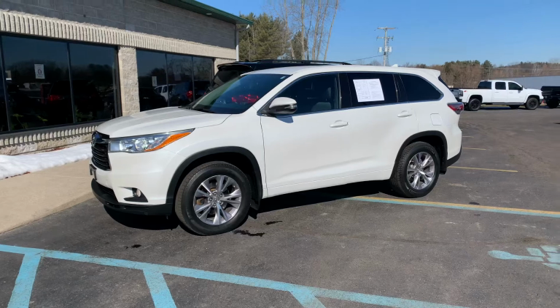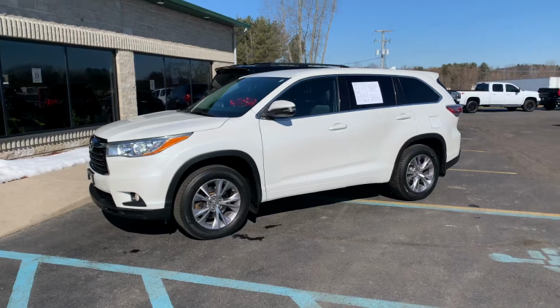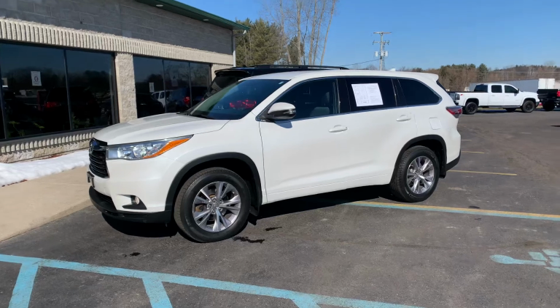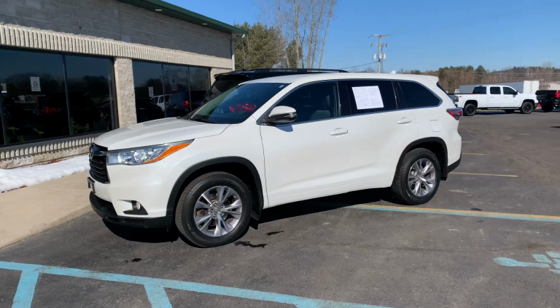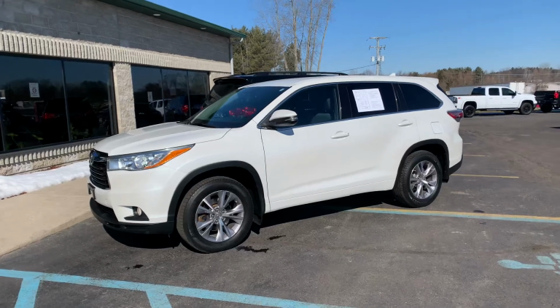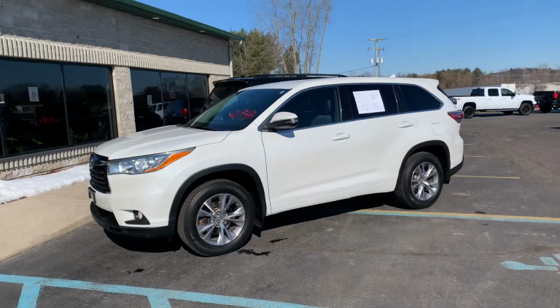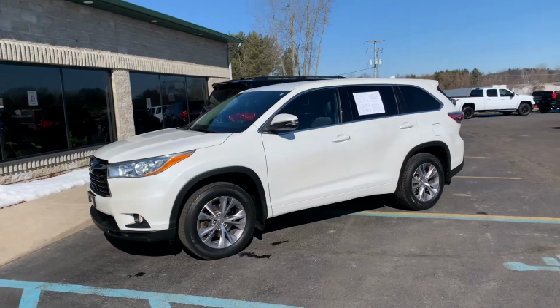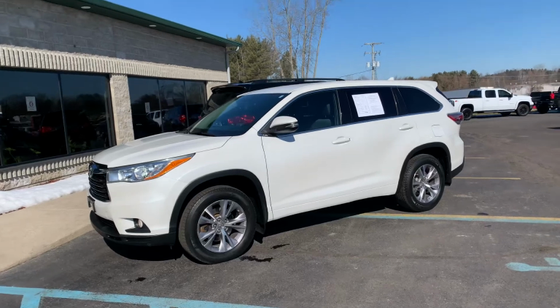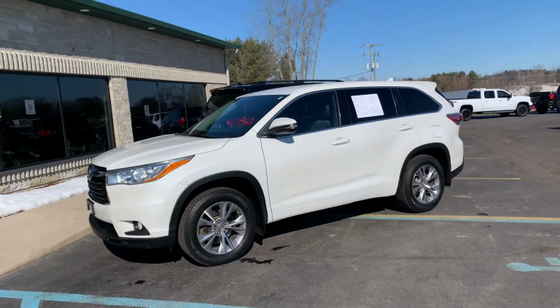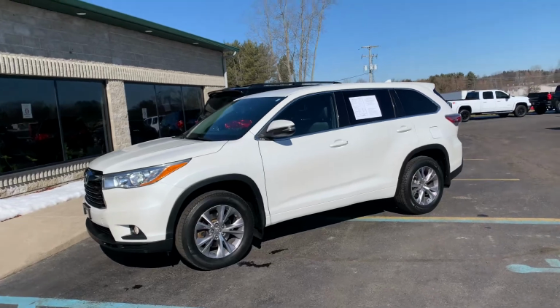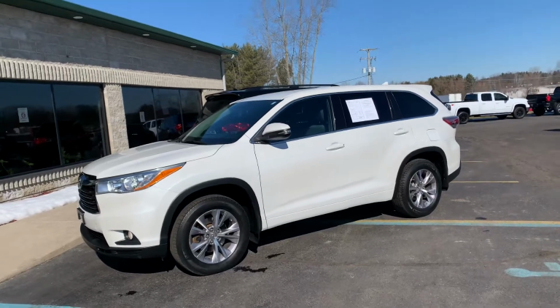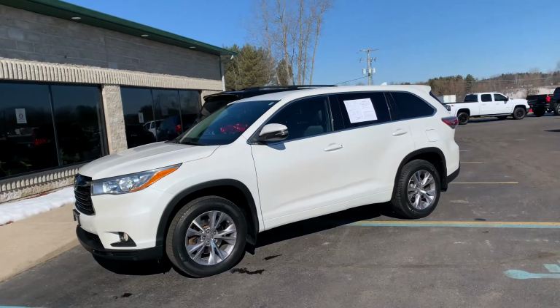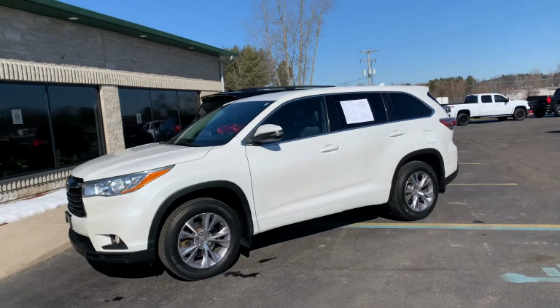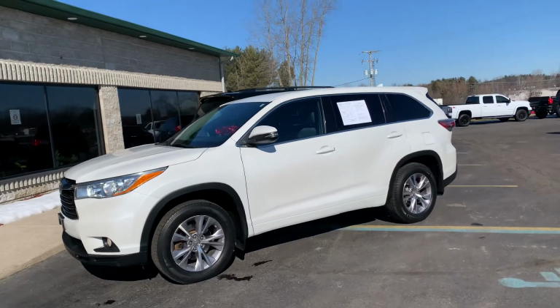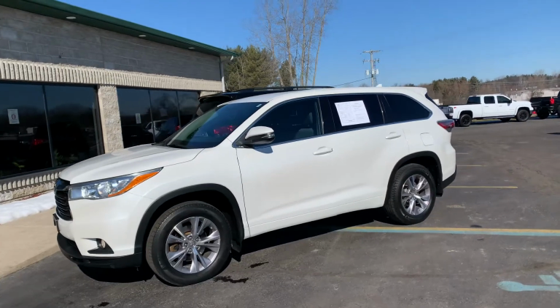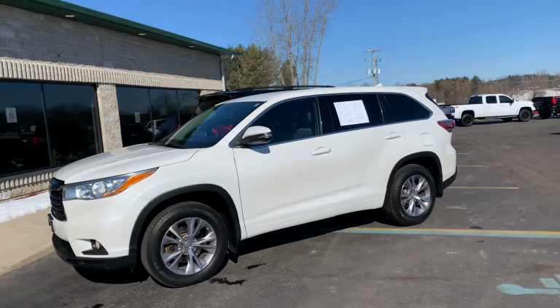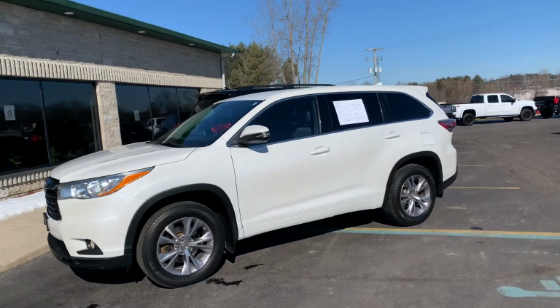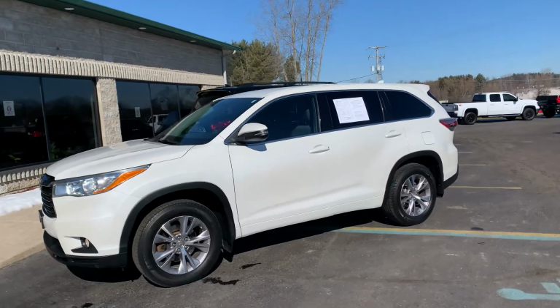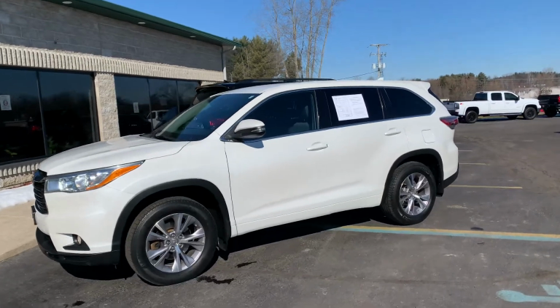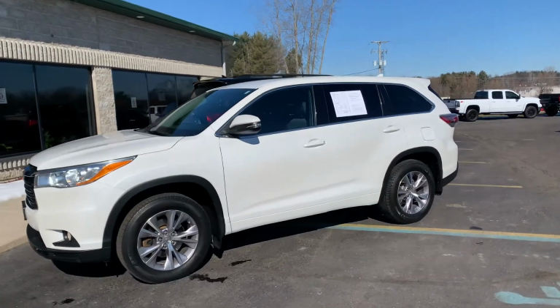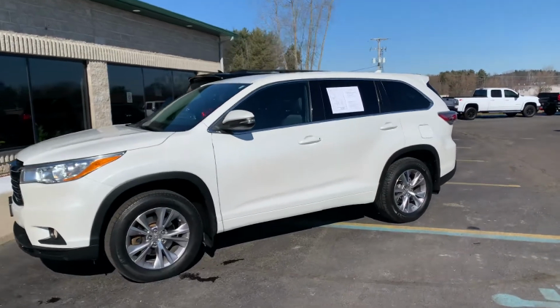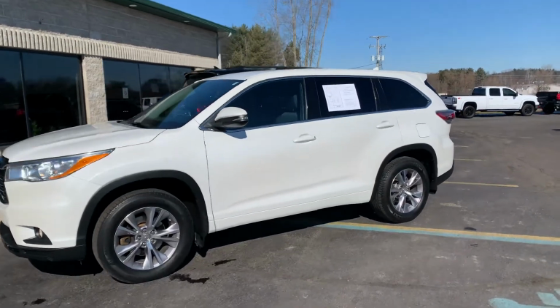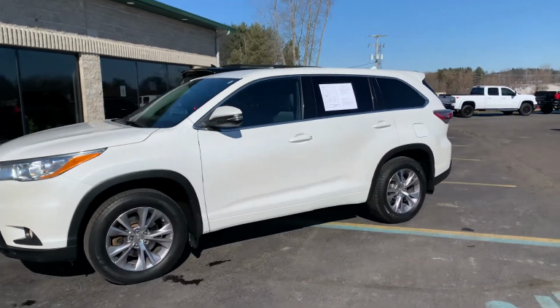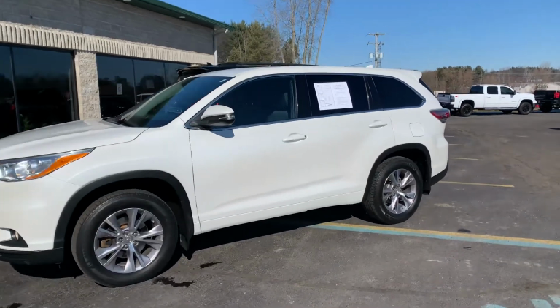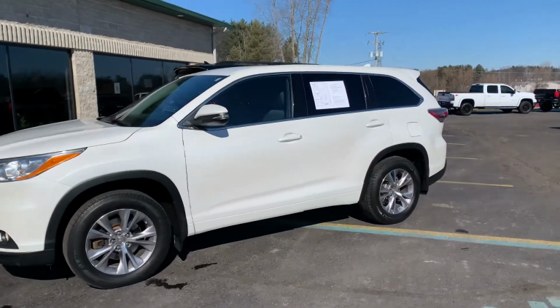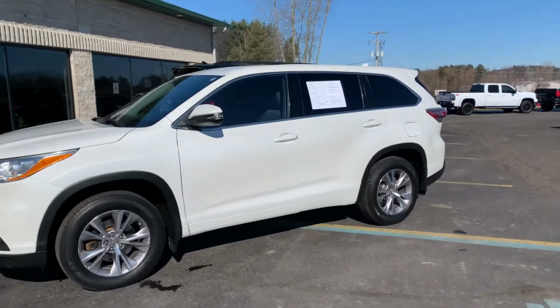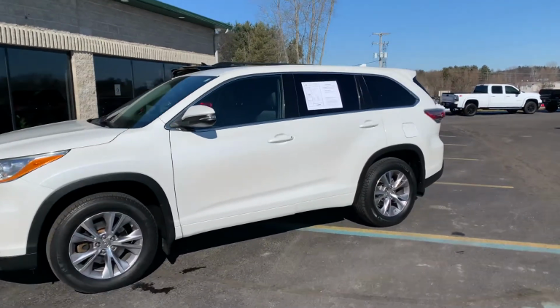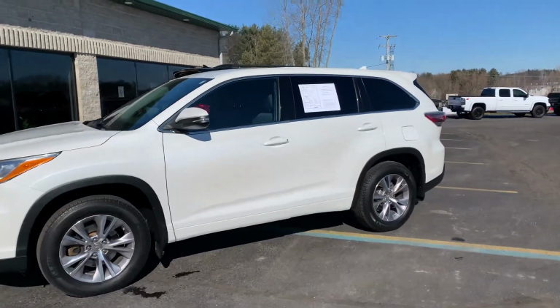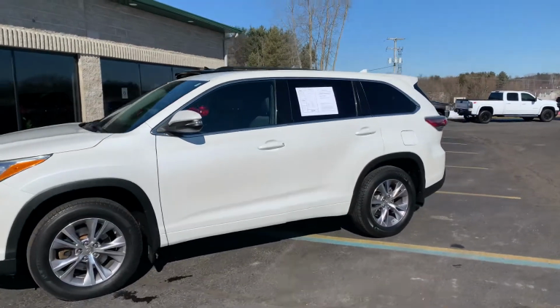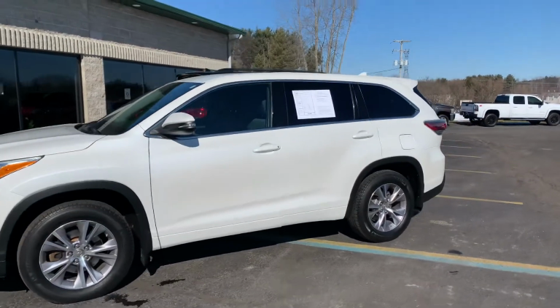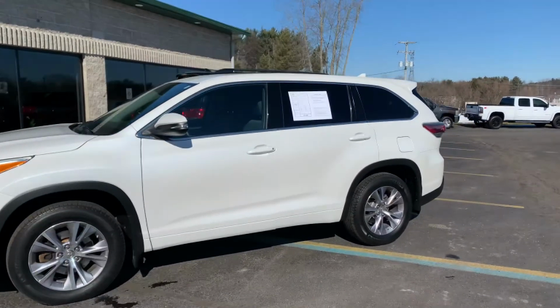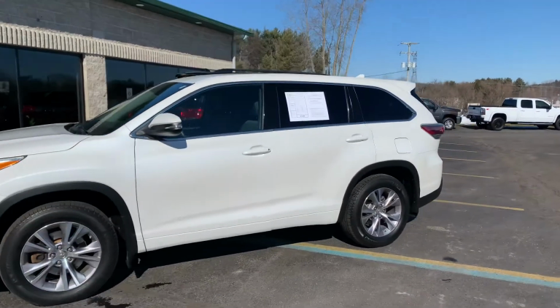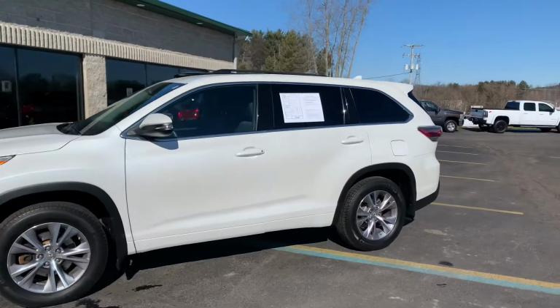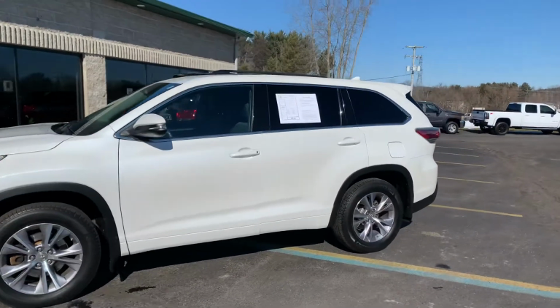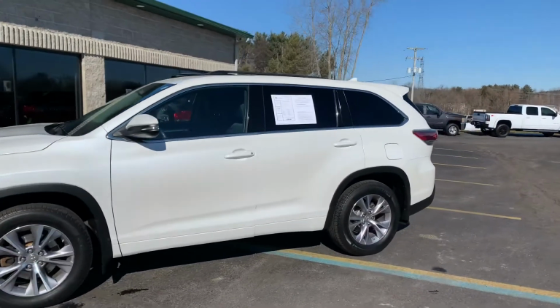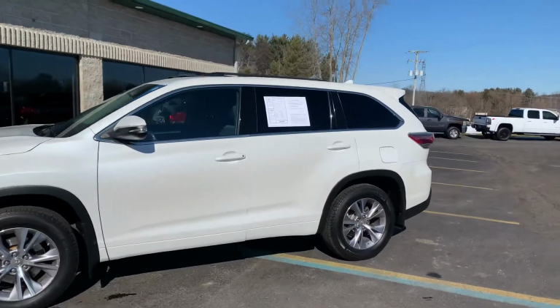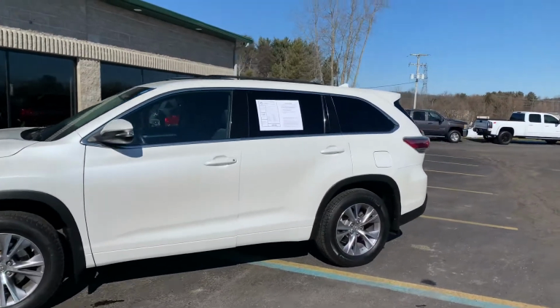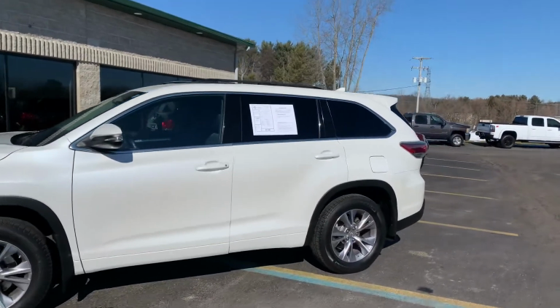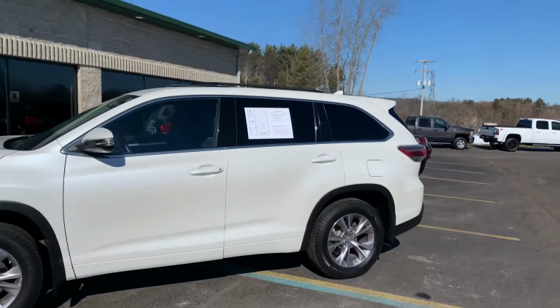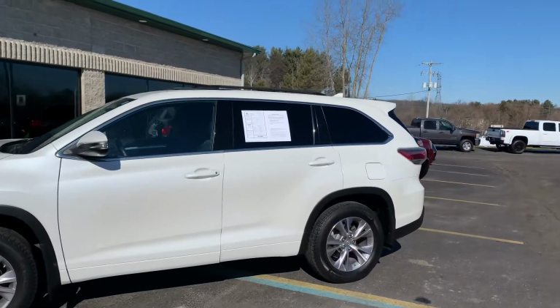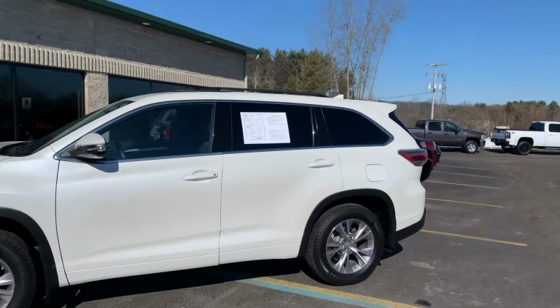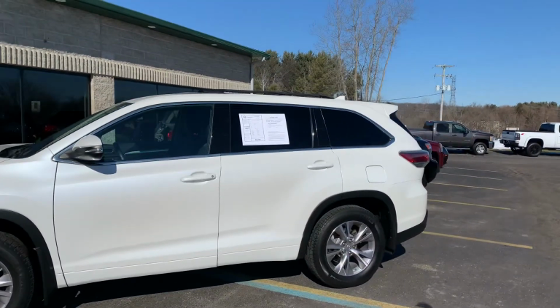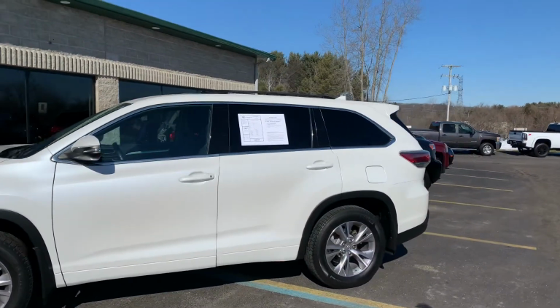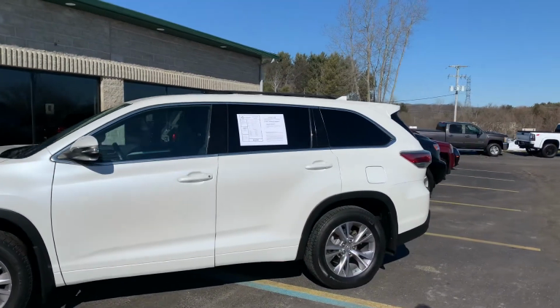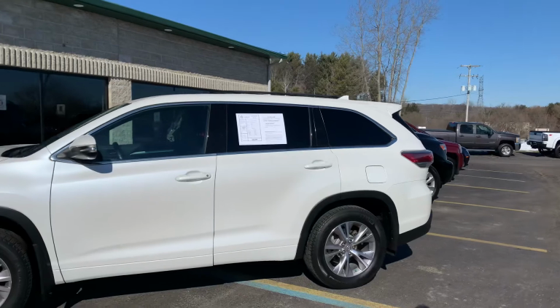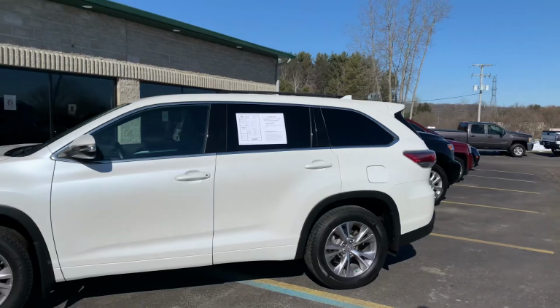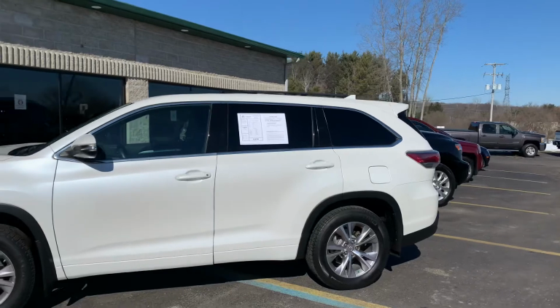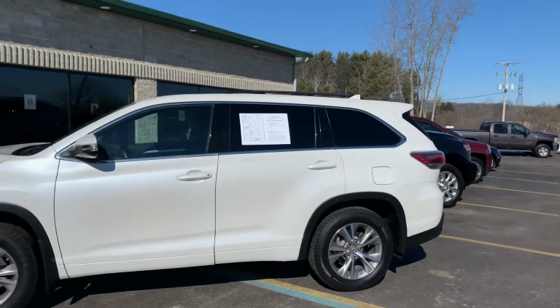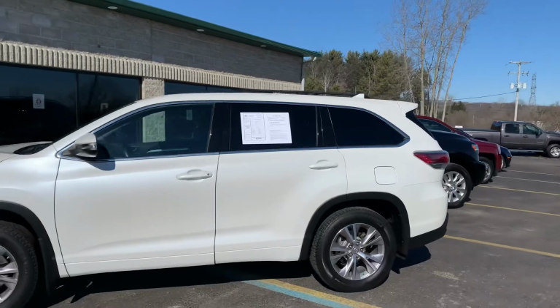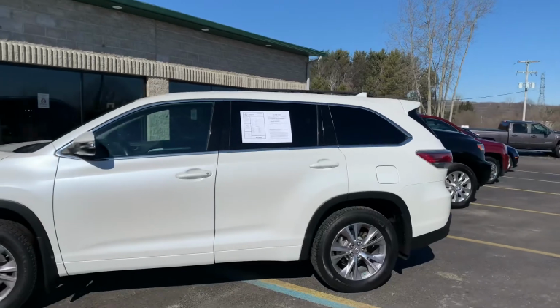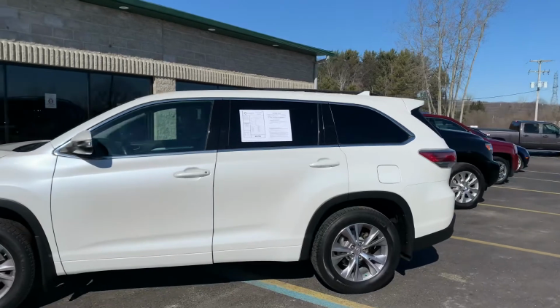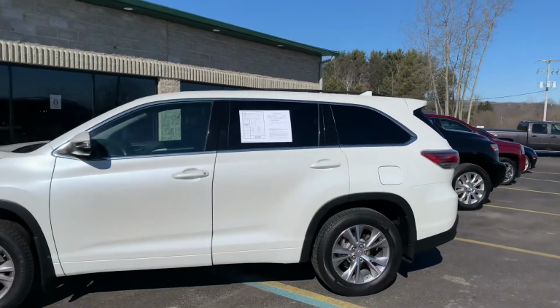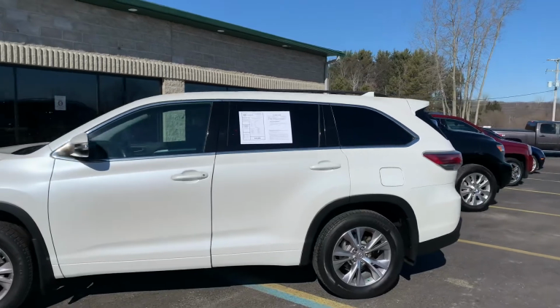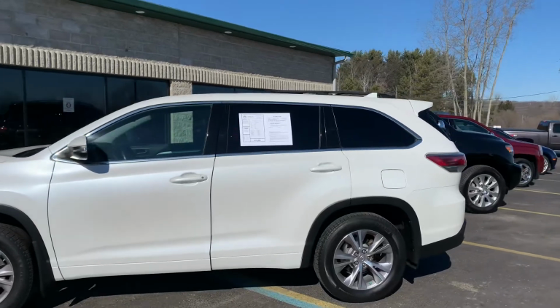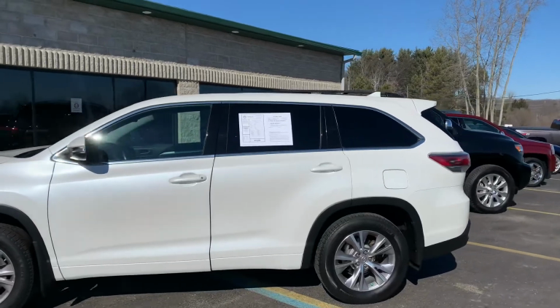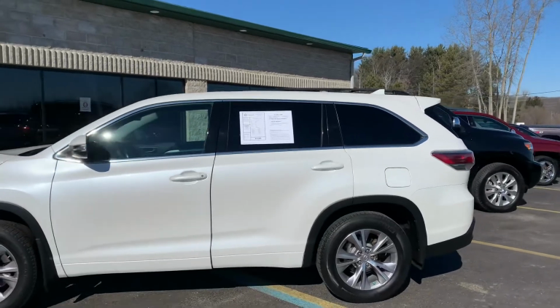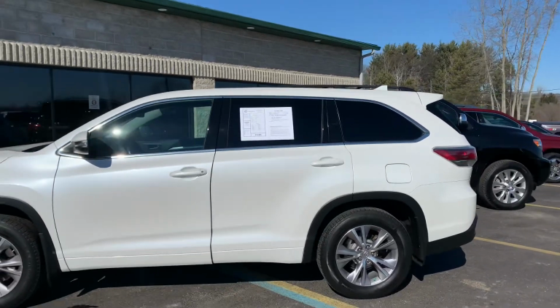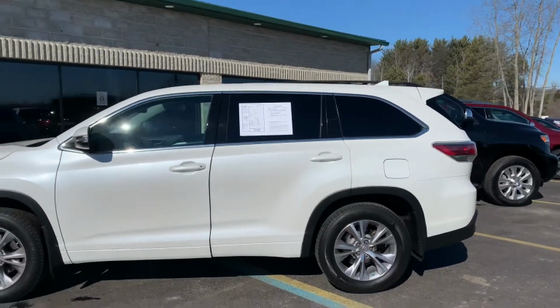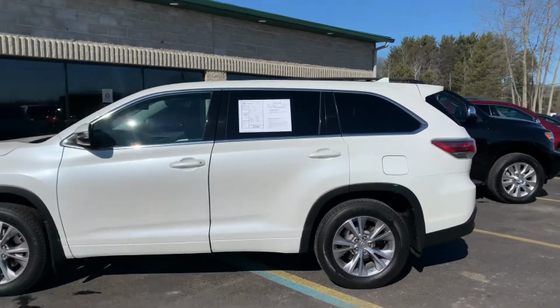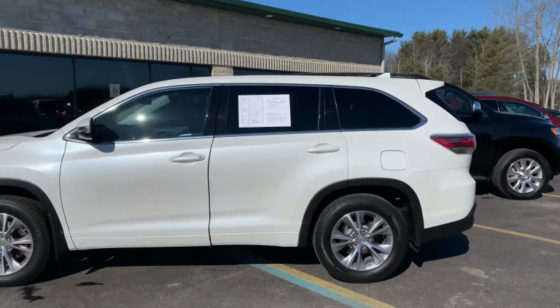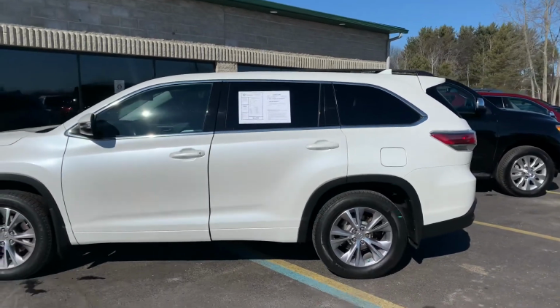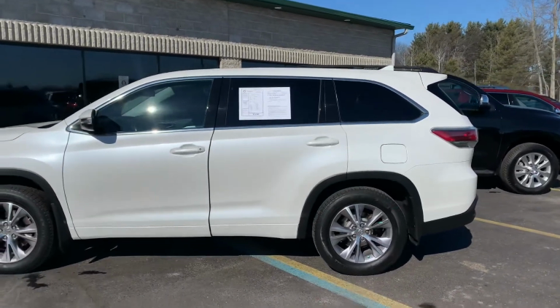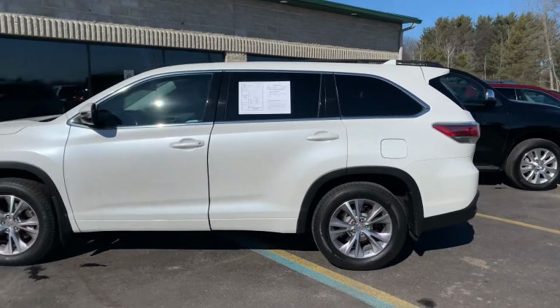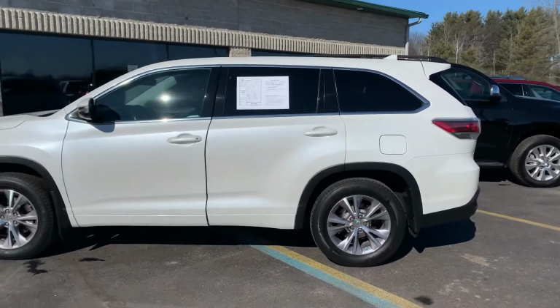Ladies and gentlemen, boys and girls, this is Toyota's beautiful example of a third-row seat SUV.